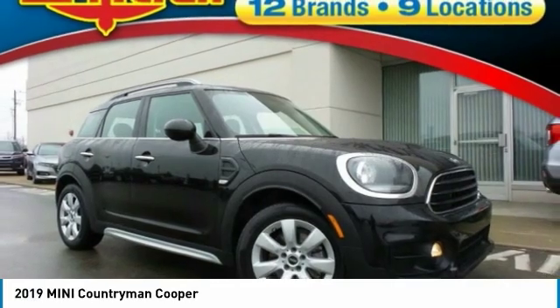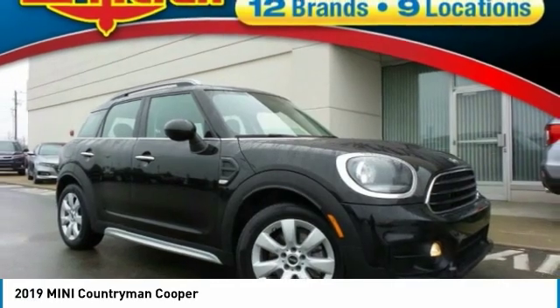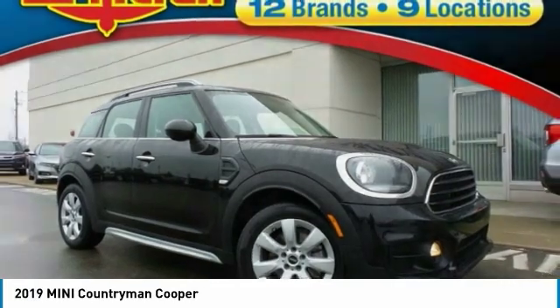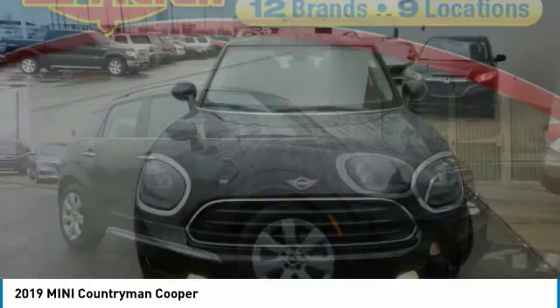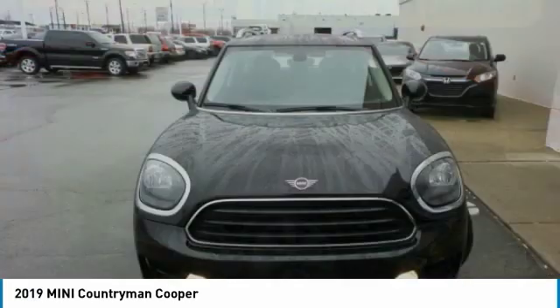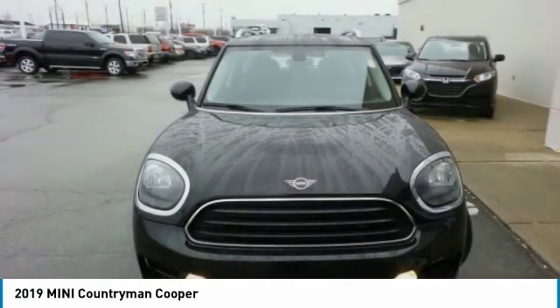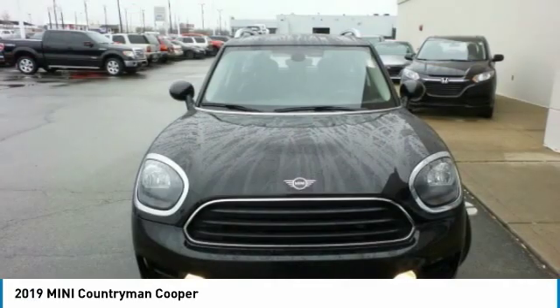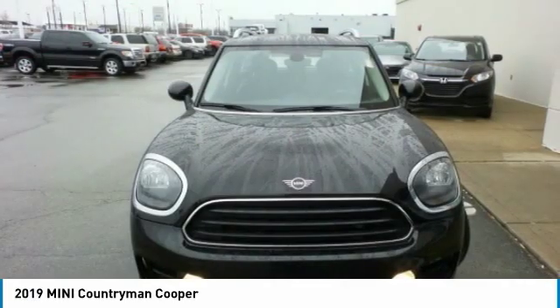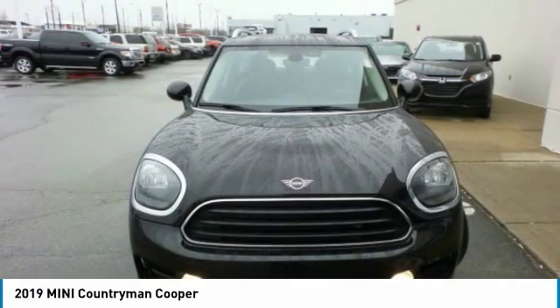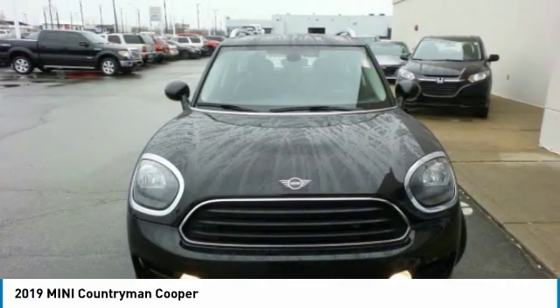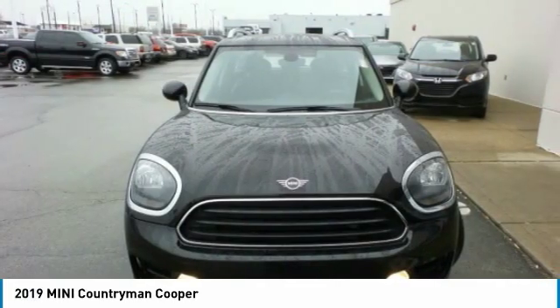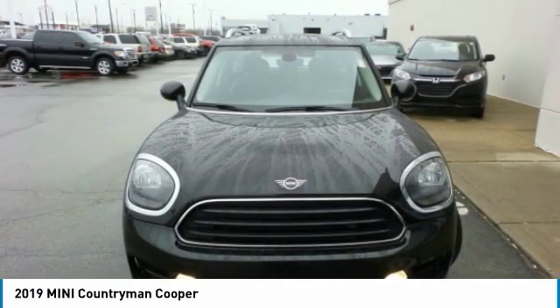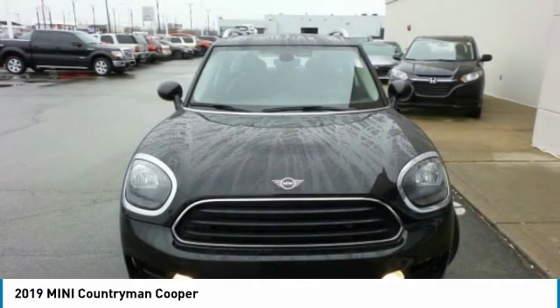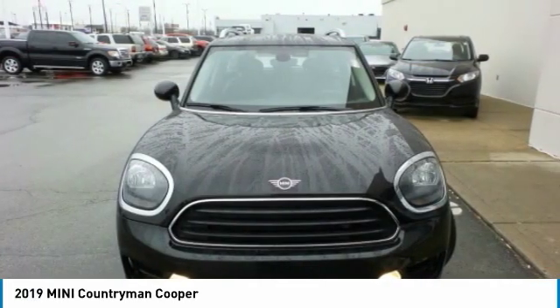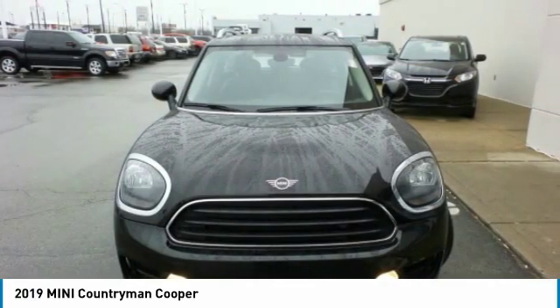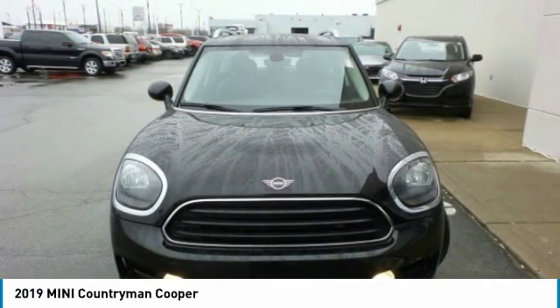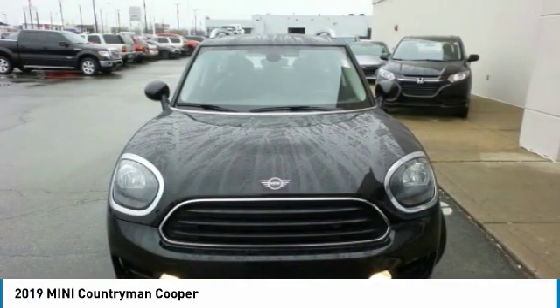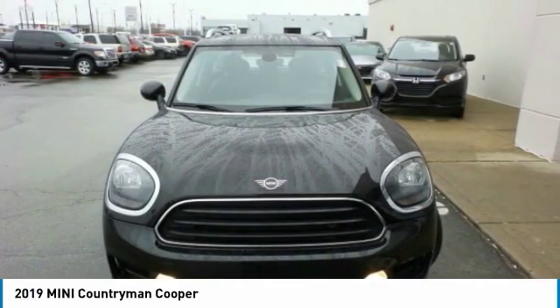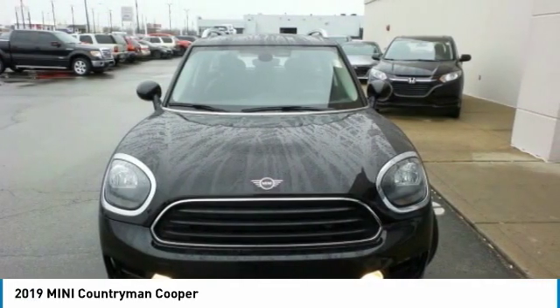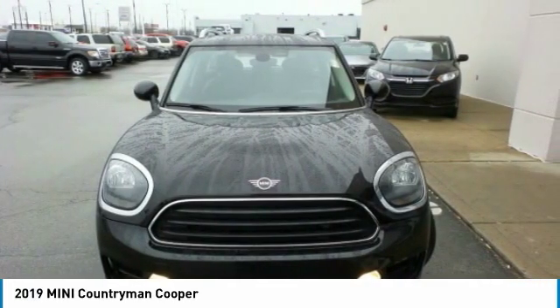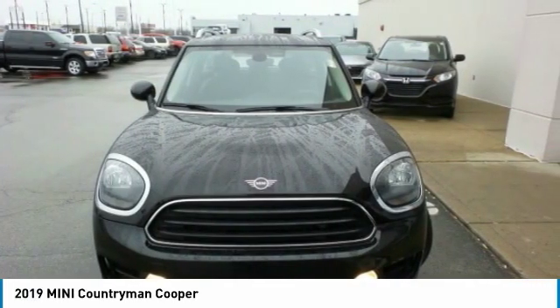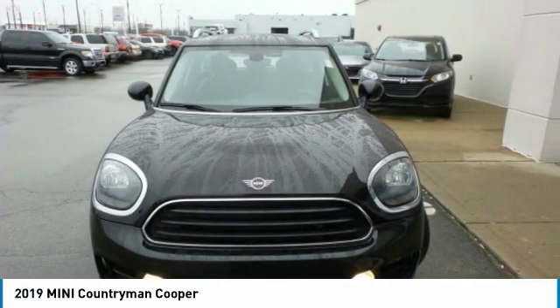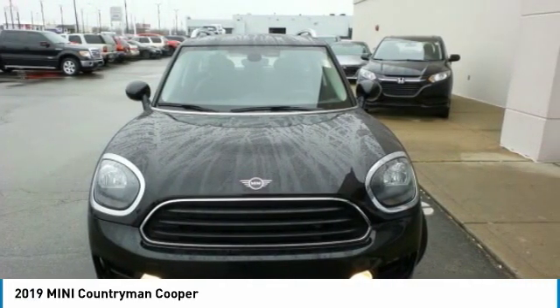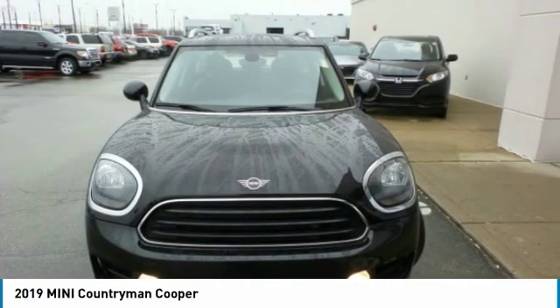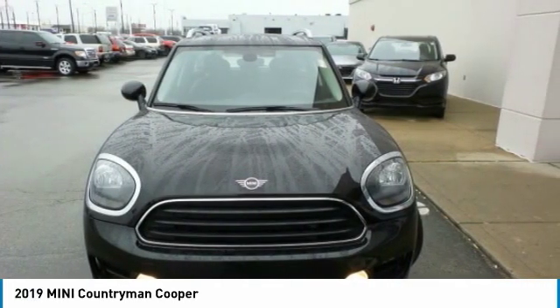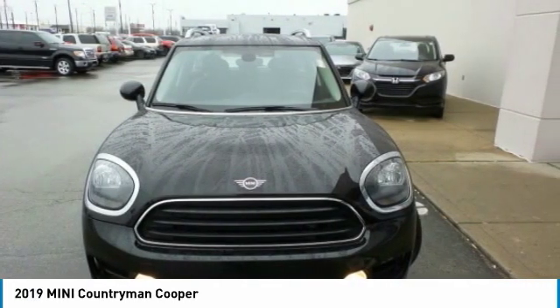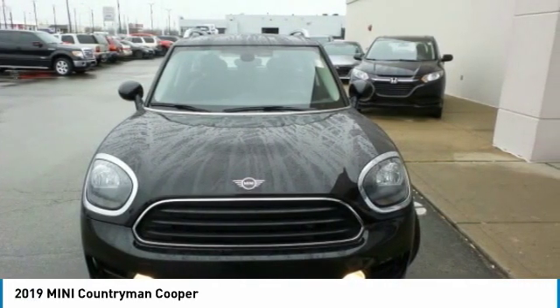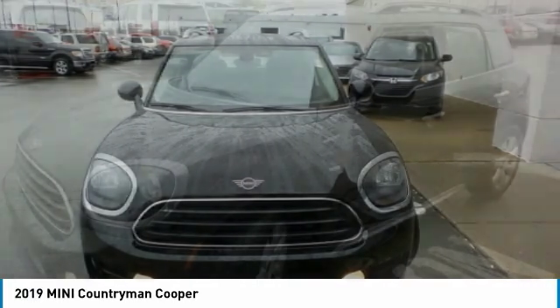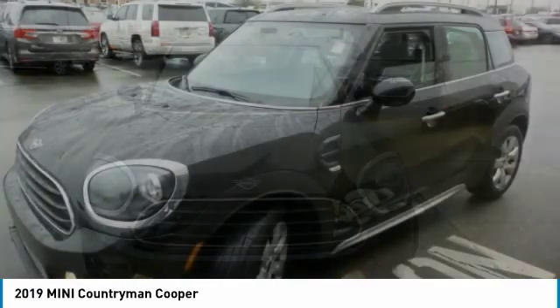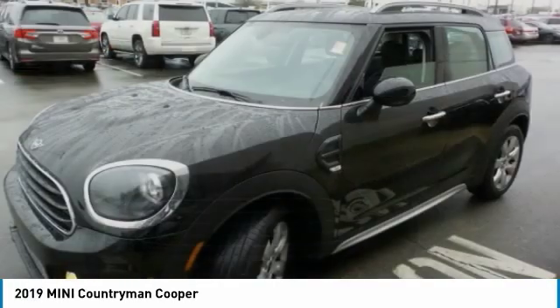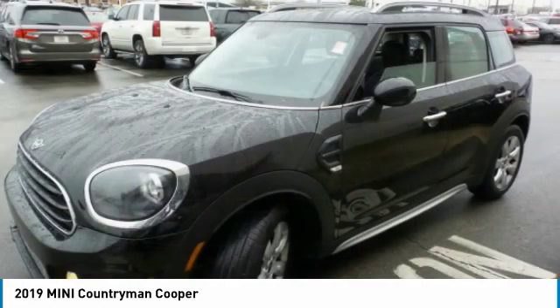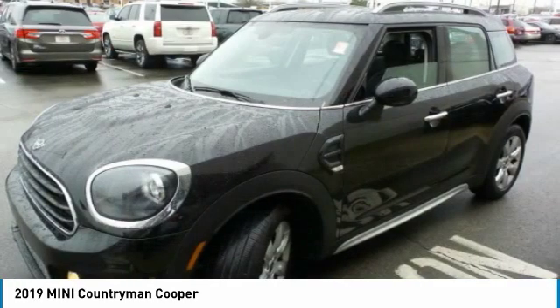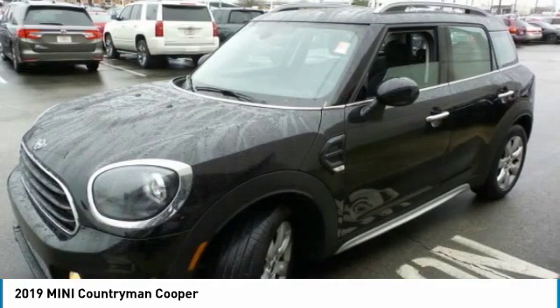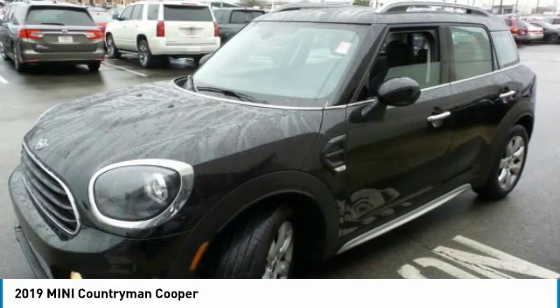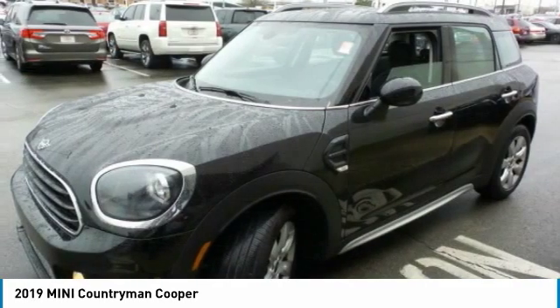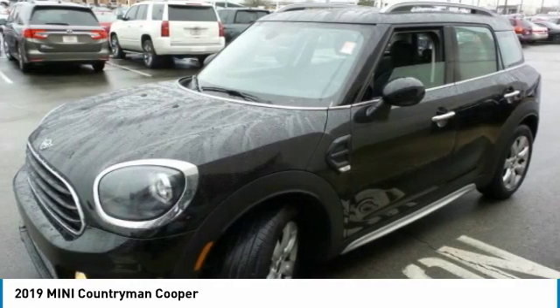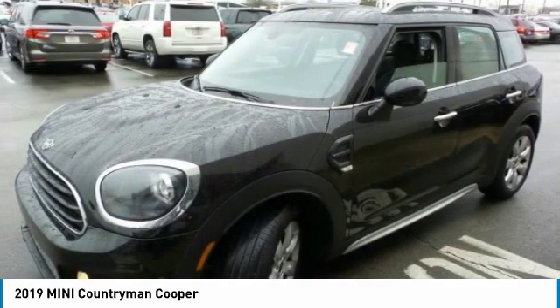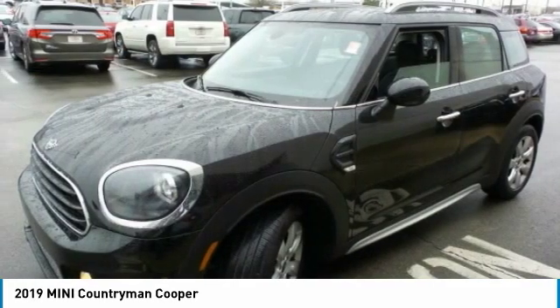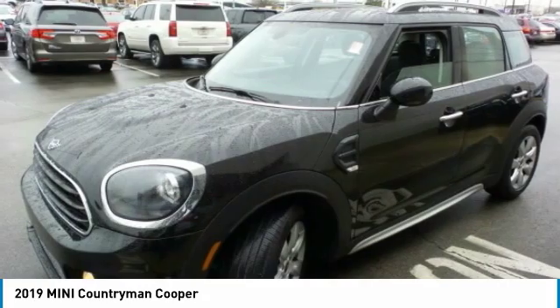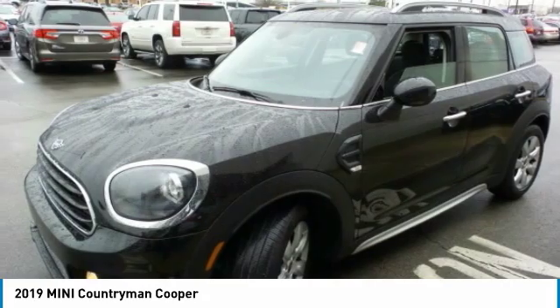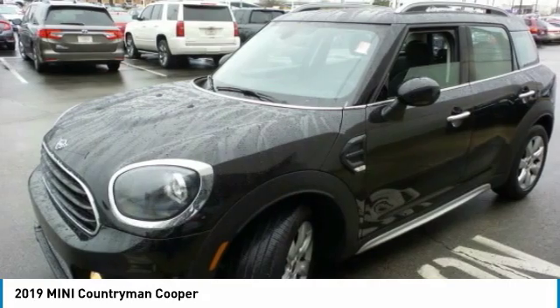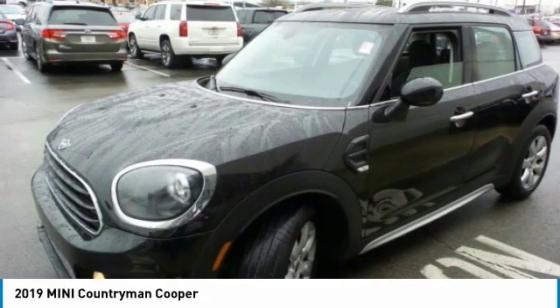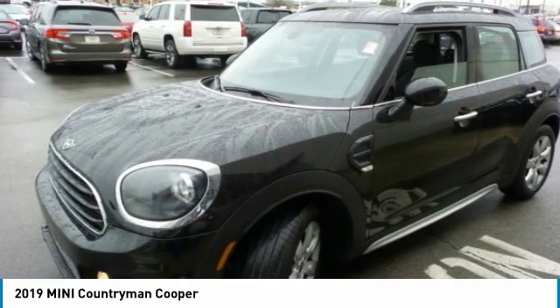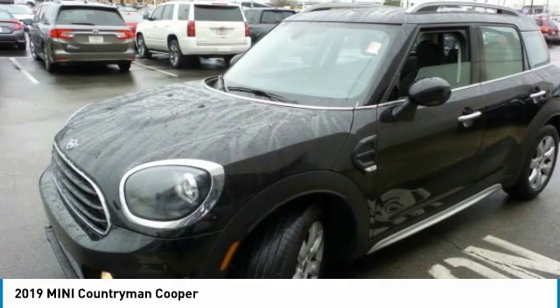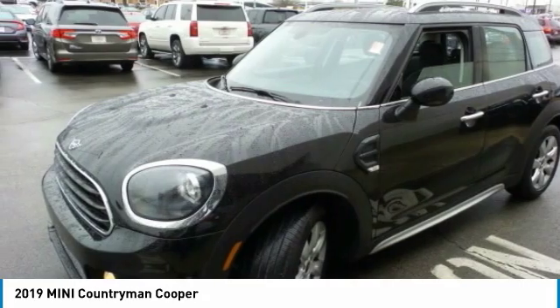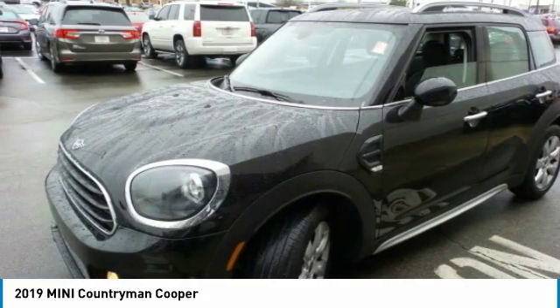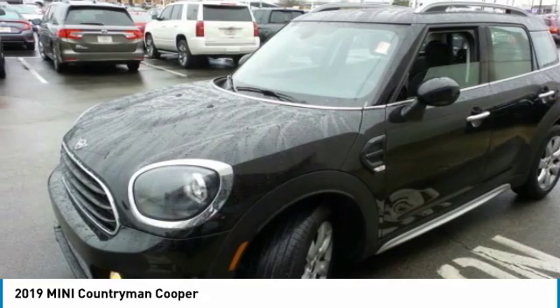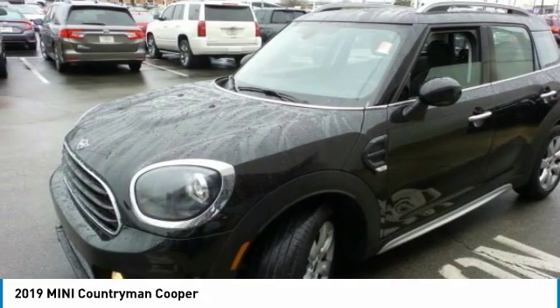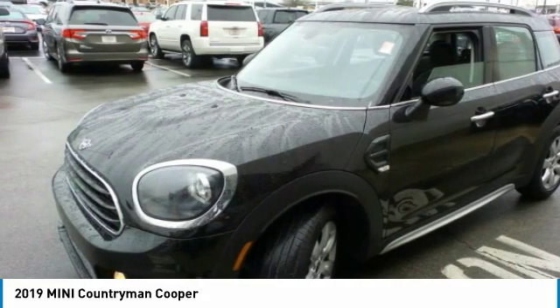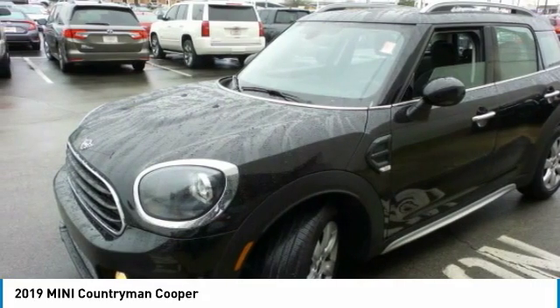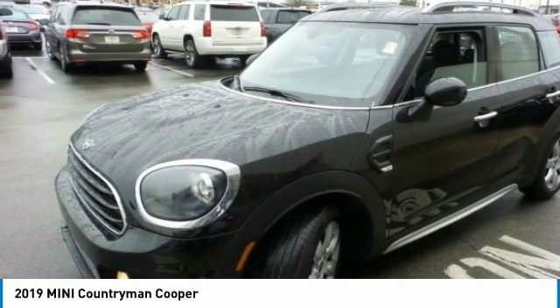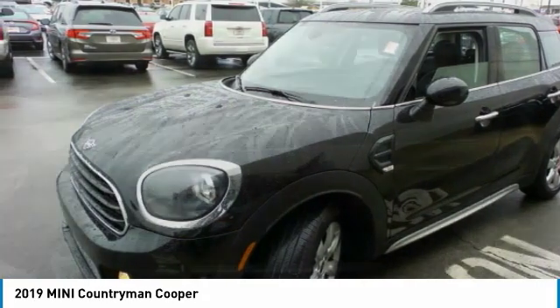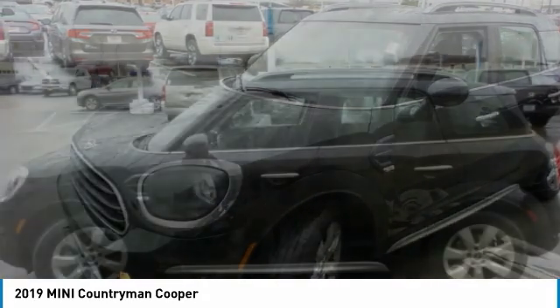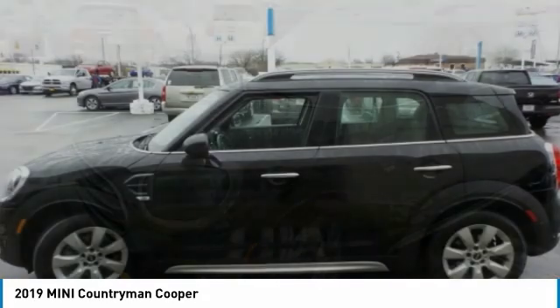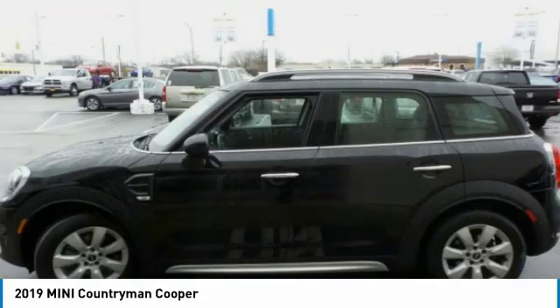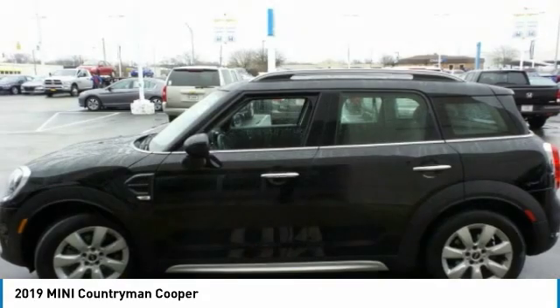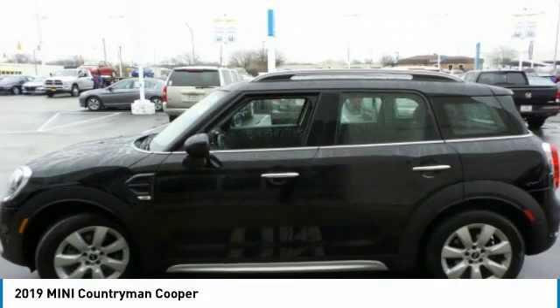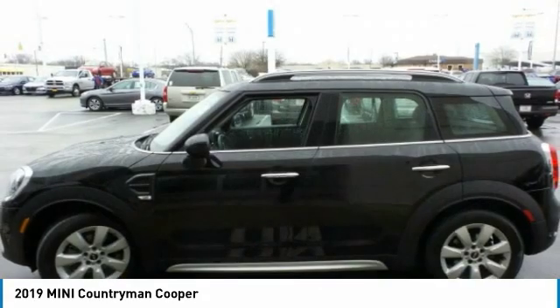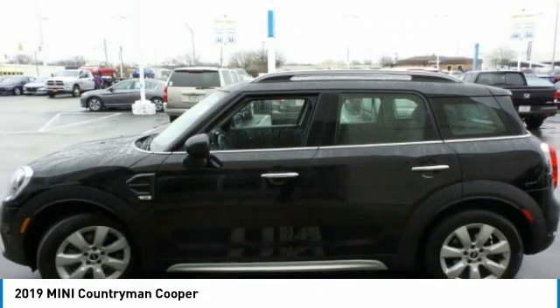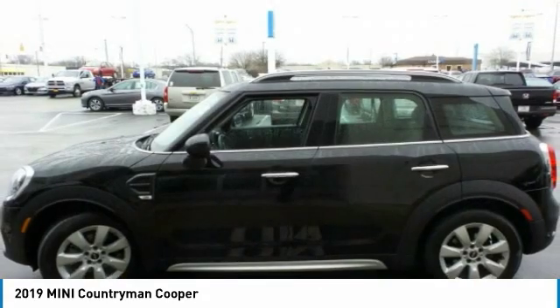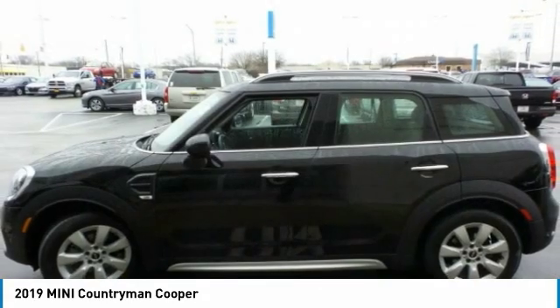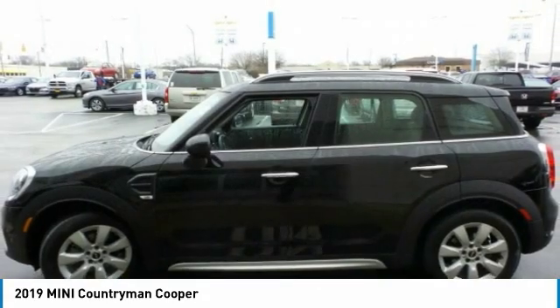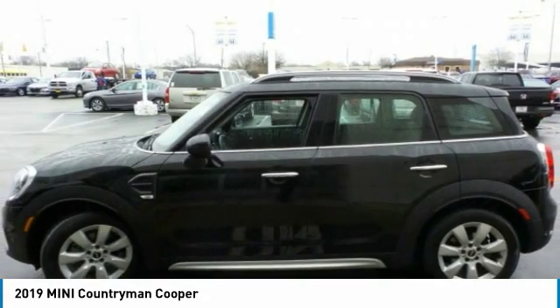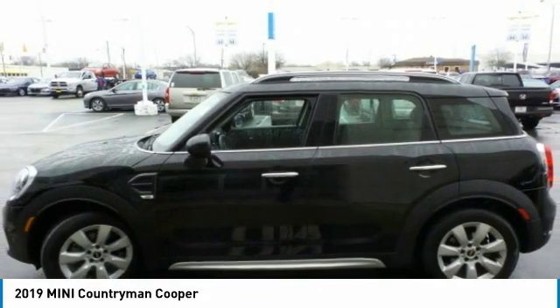The Countryman is a bright idea. Four doors, more interior space, and positioning that evokes the rally heritage of the original Mini.